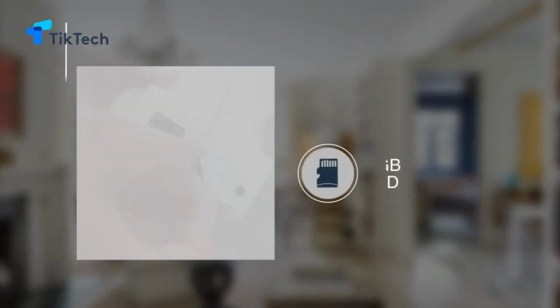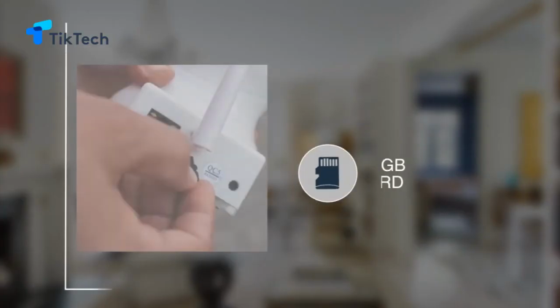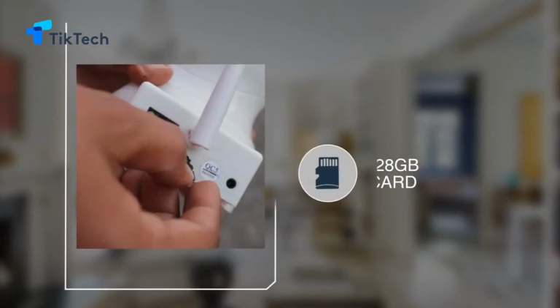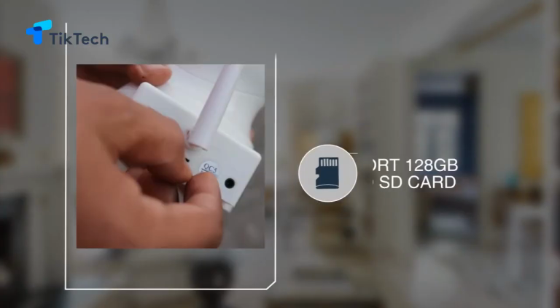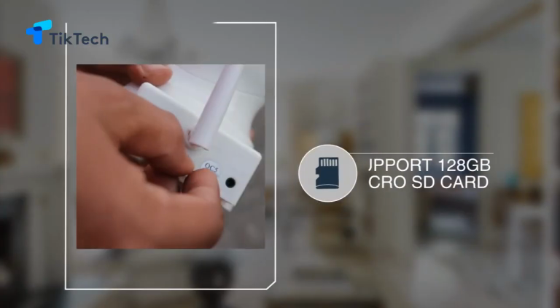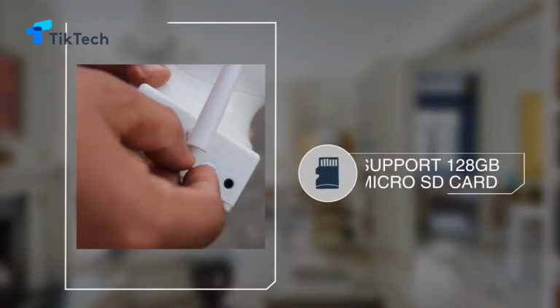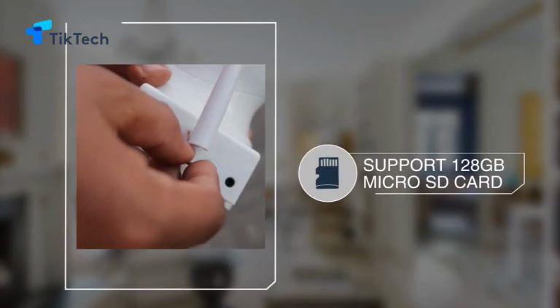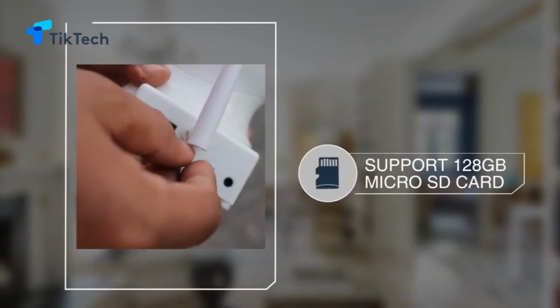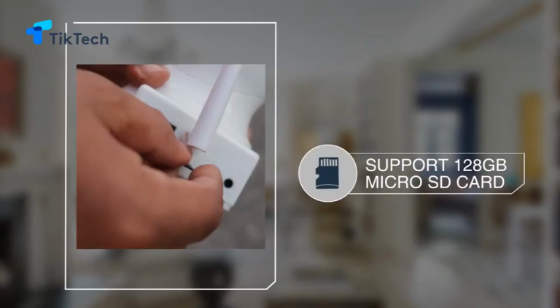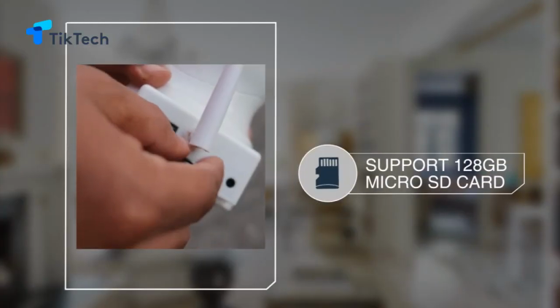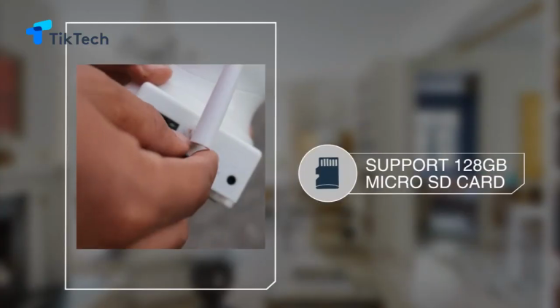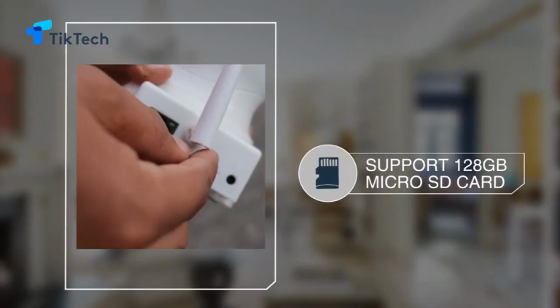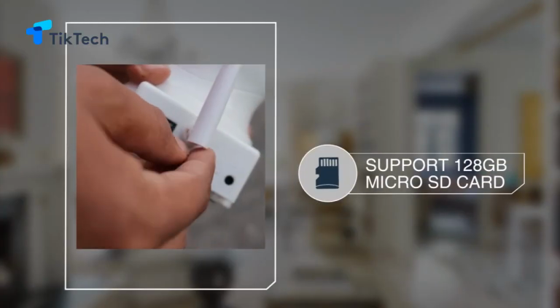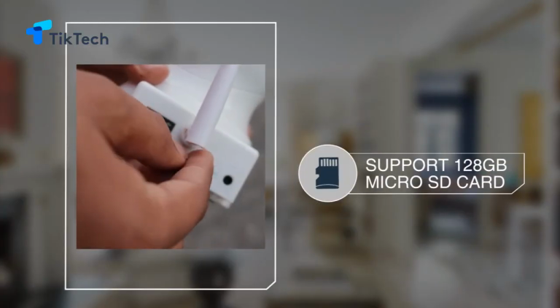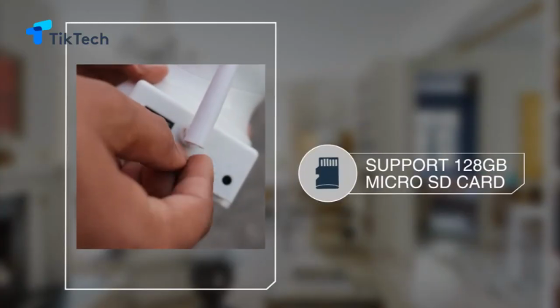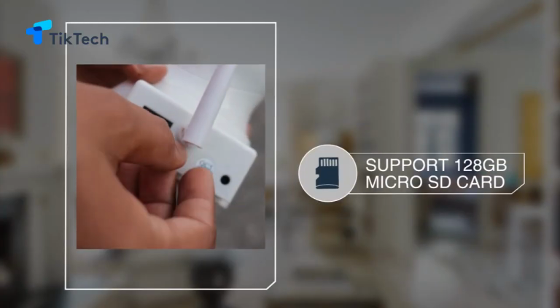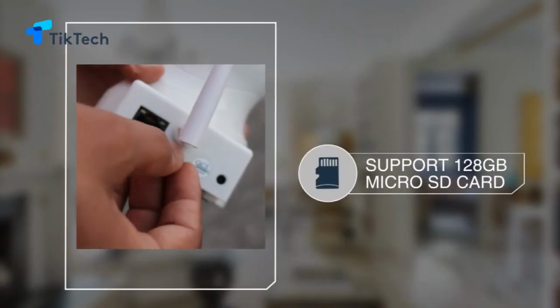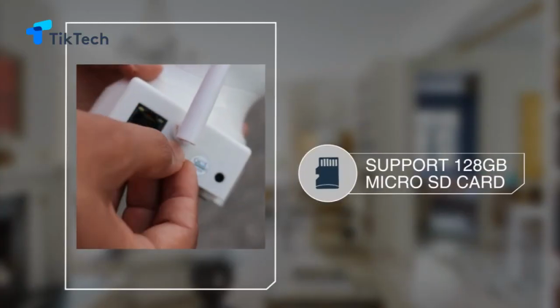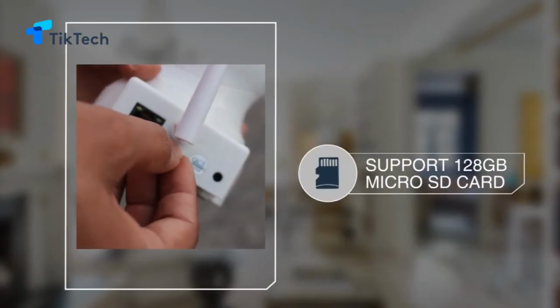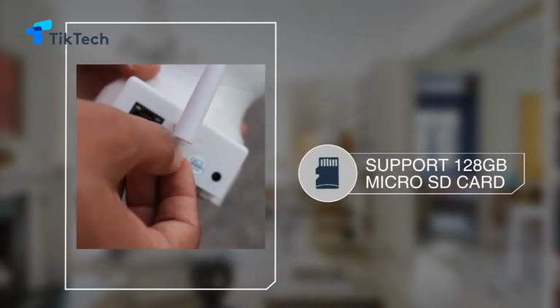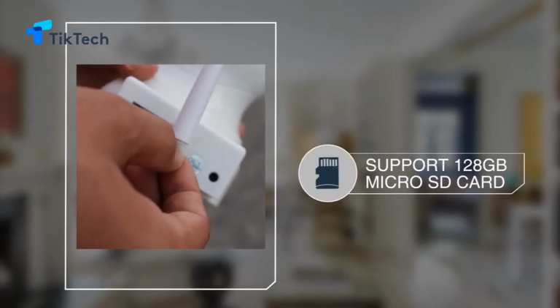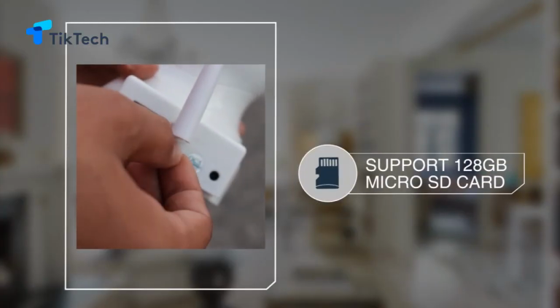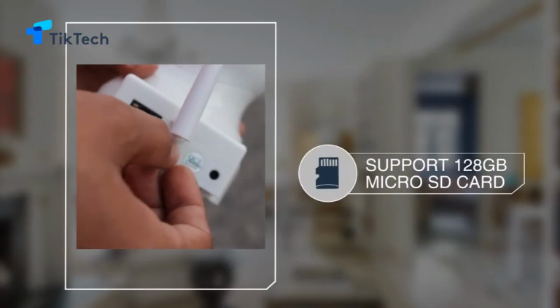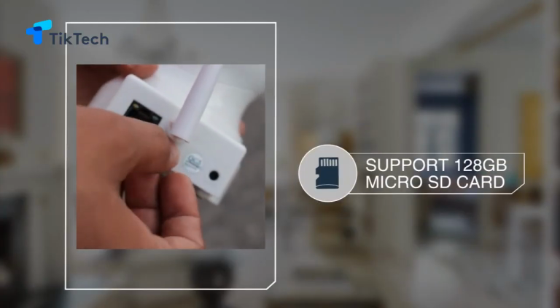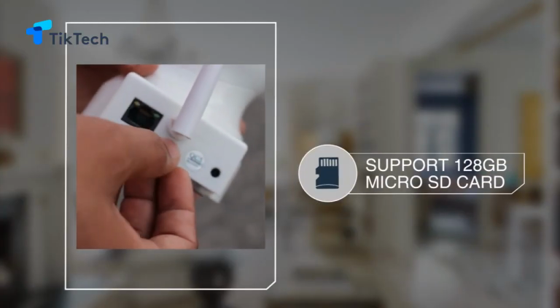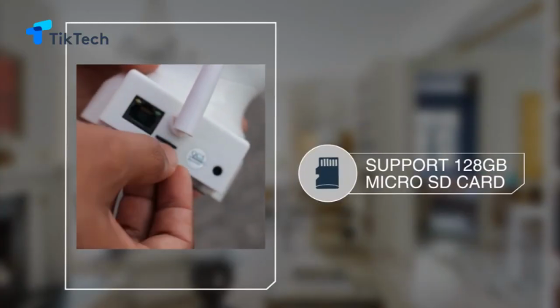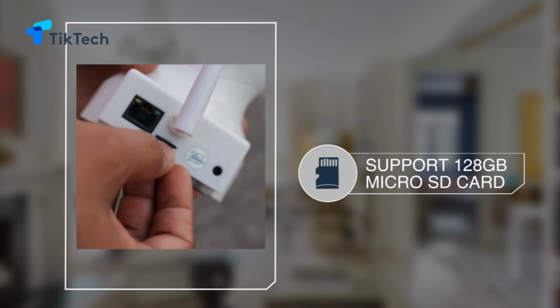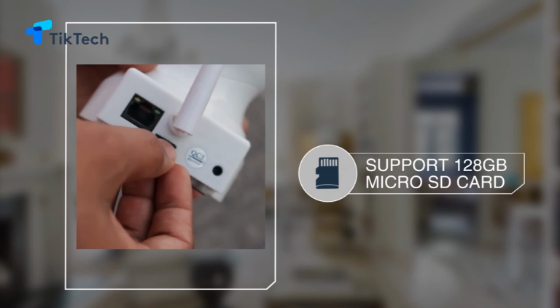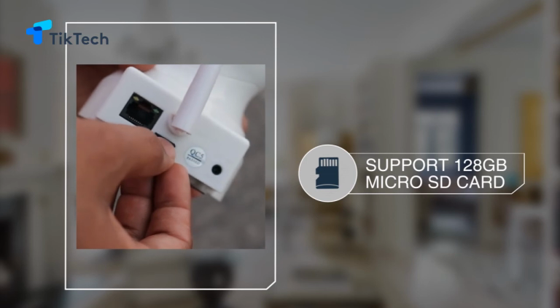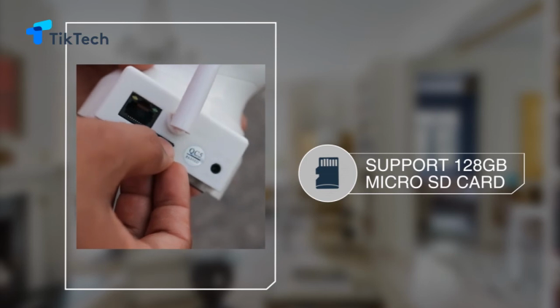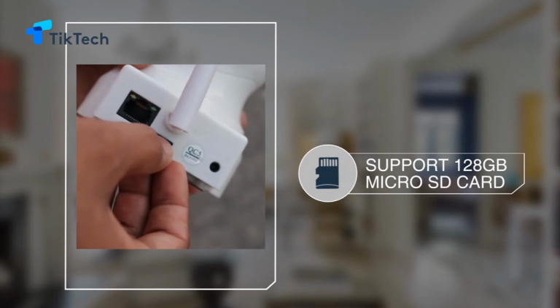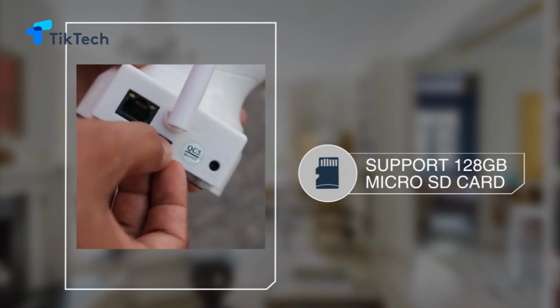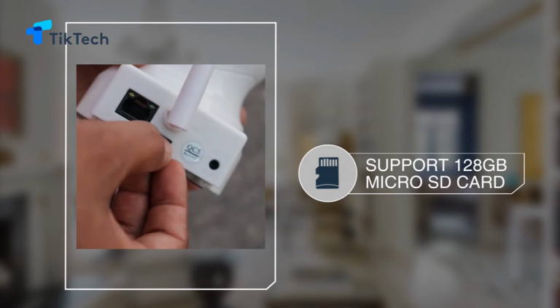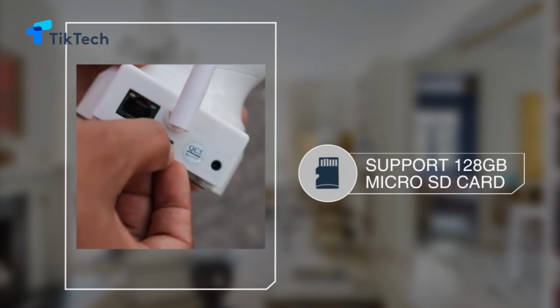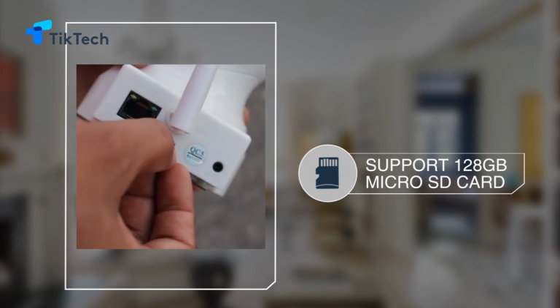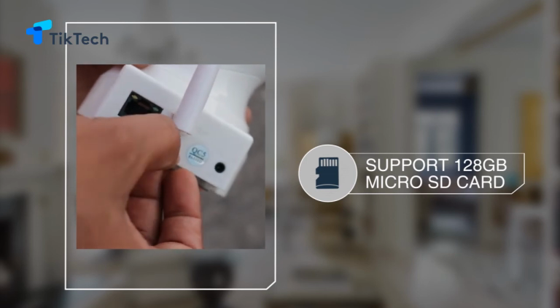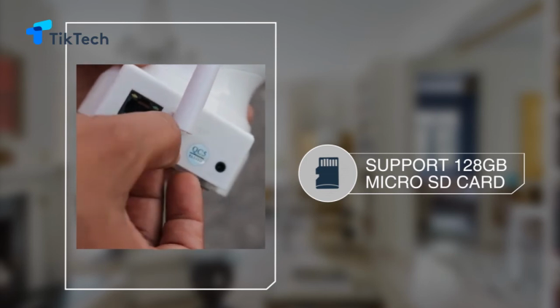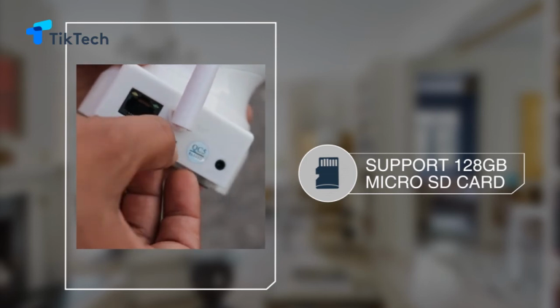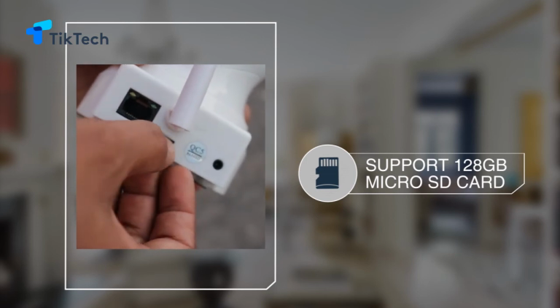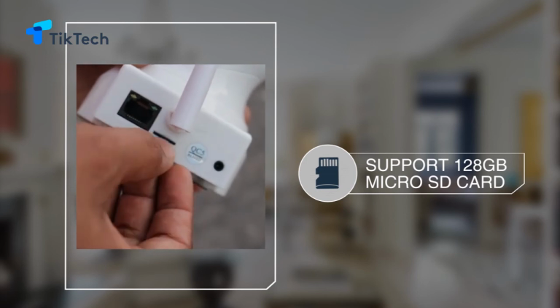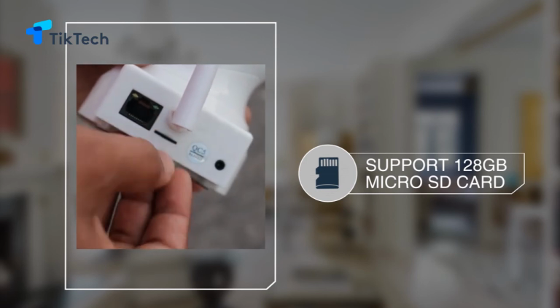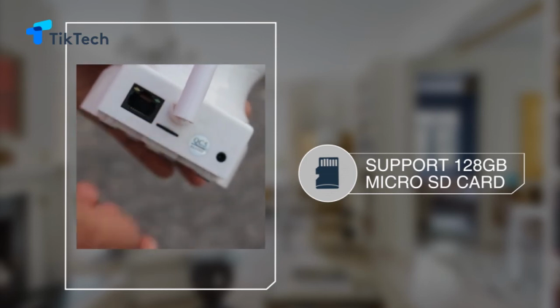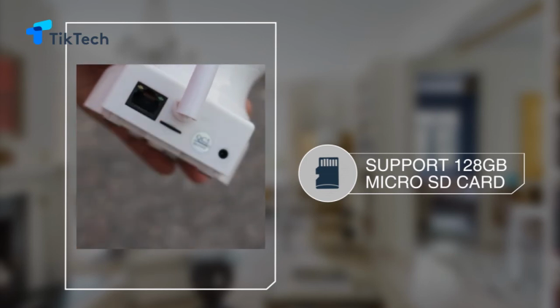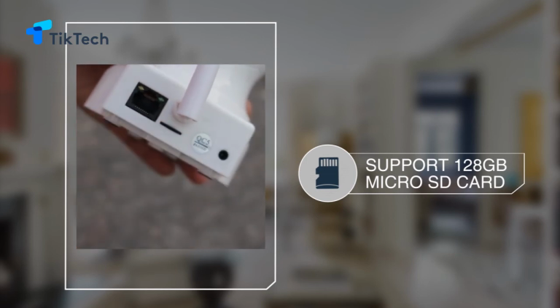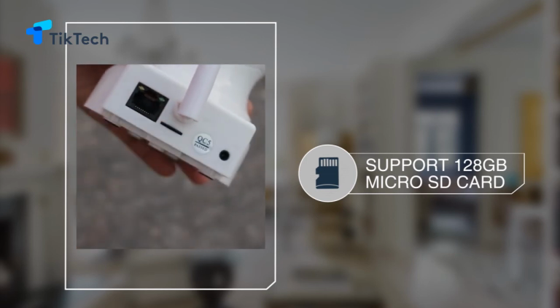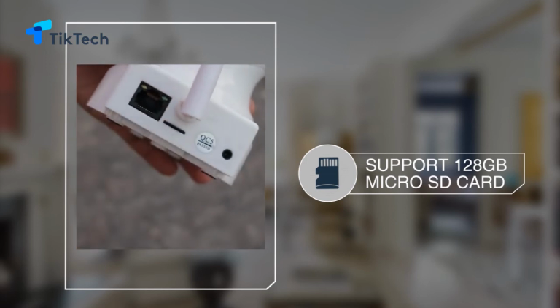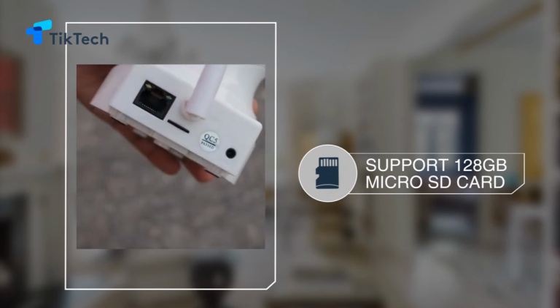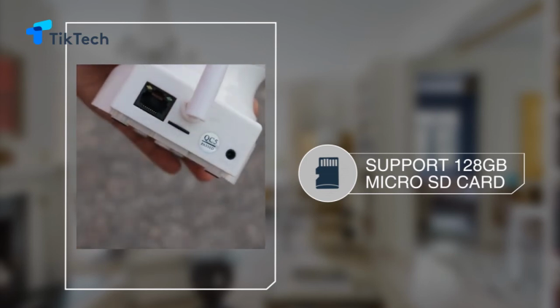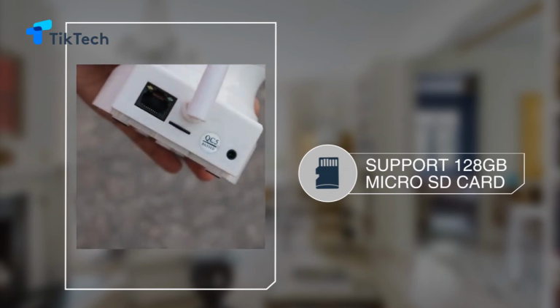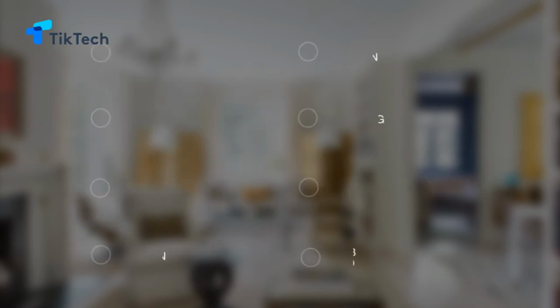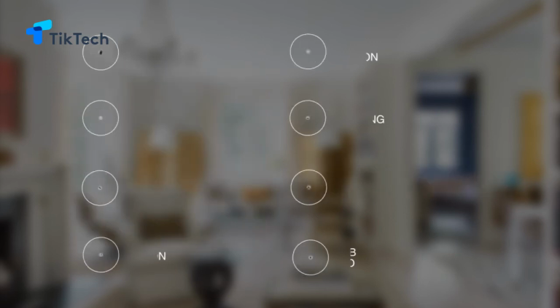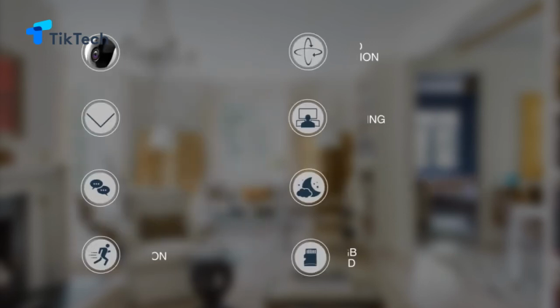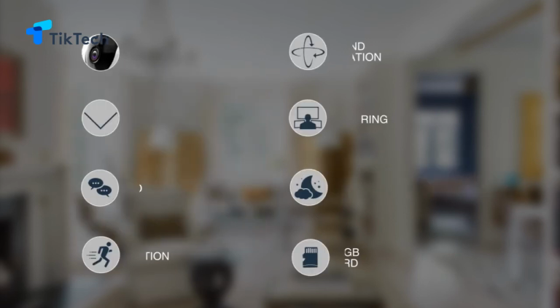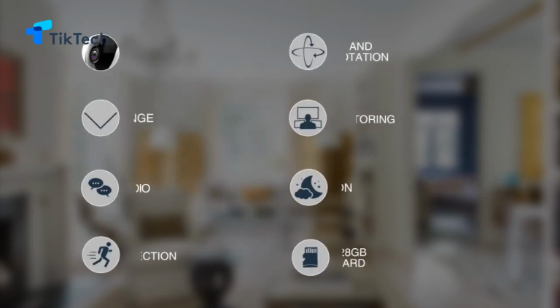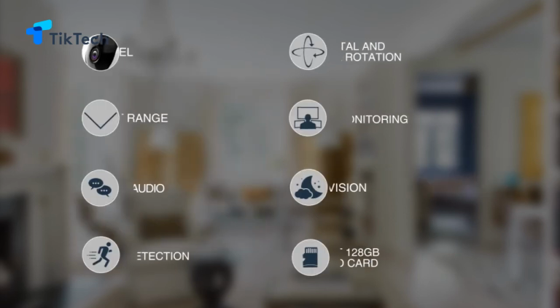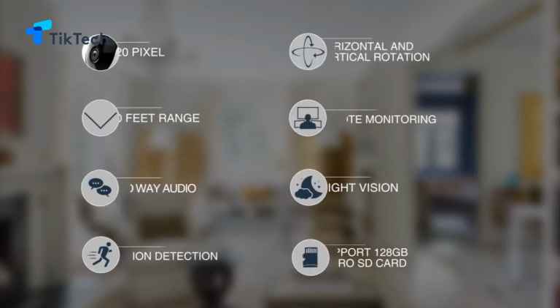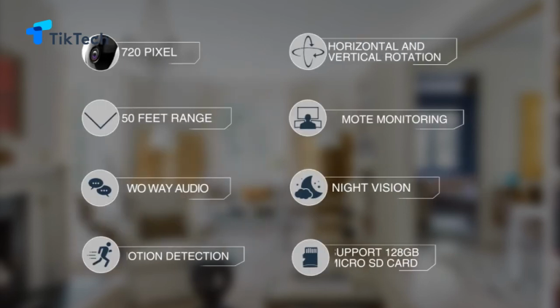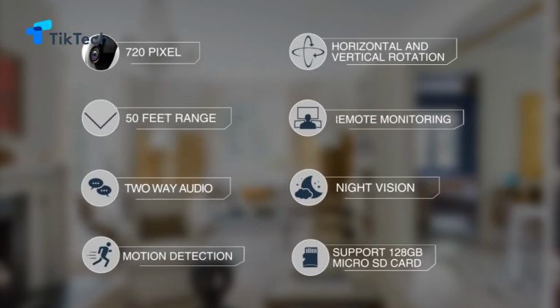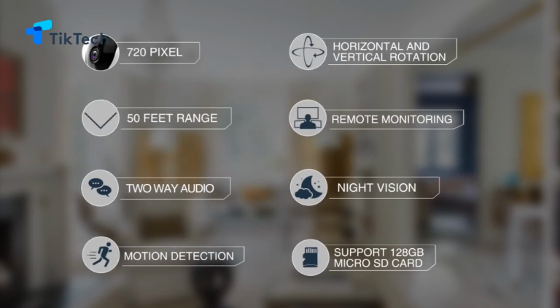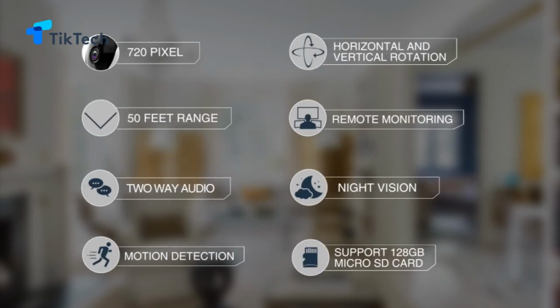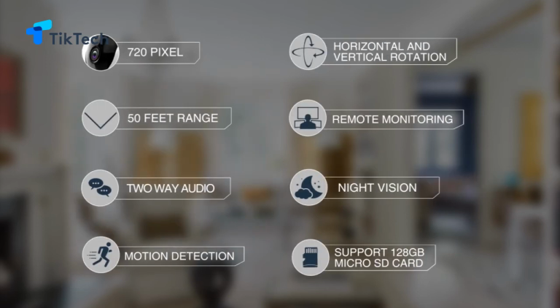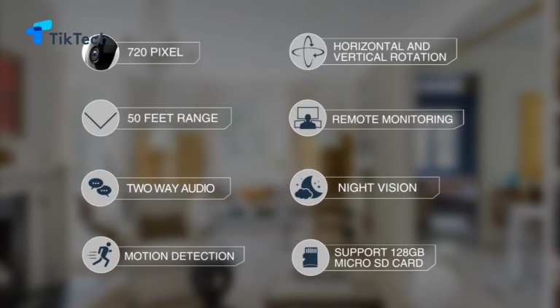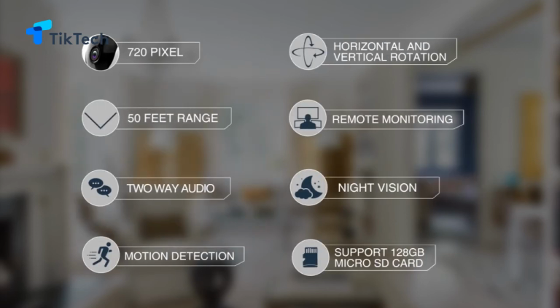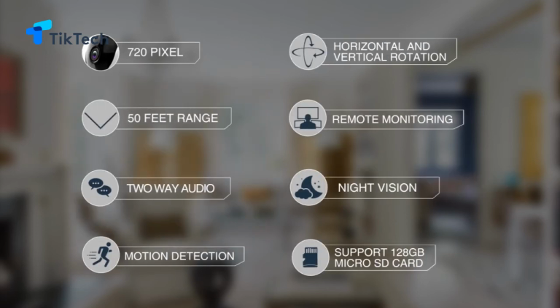Support for up to 128GB microSD card storage, which can keep you for two months of video recording.